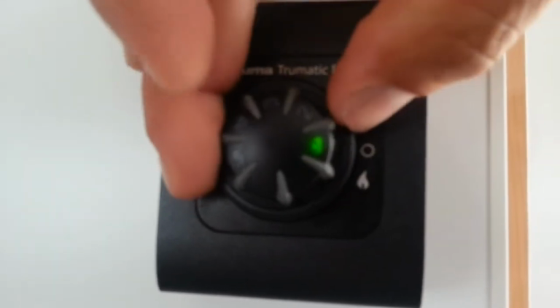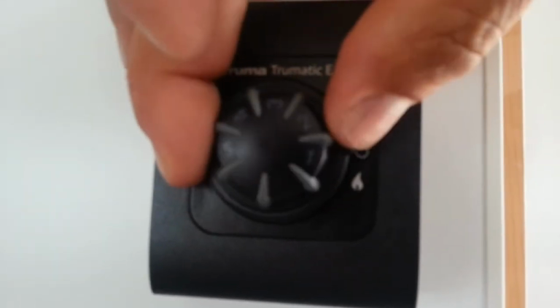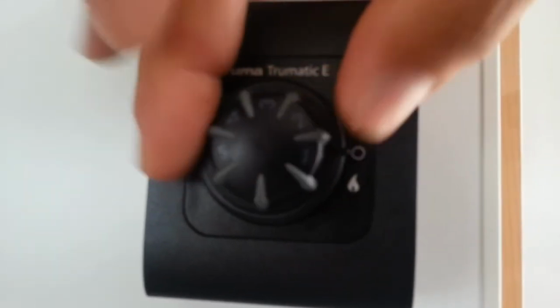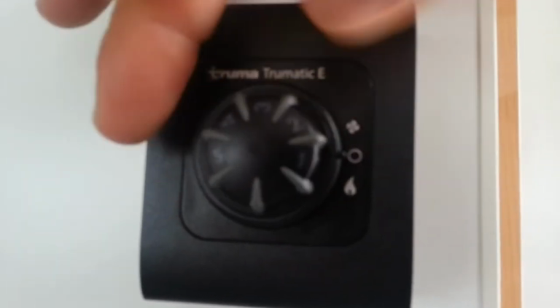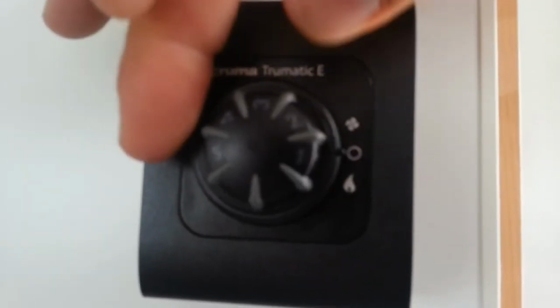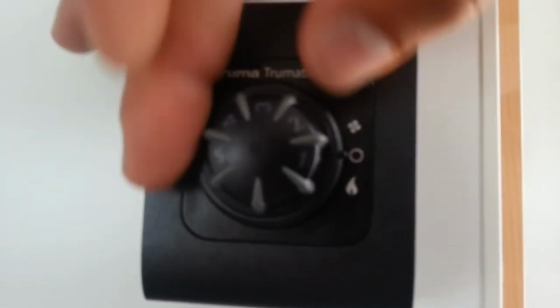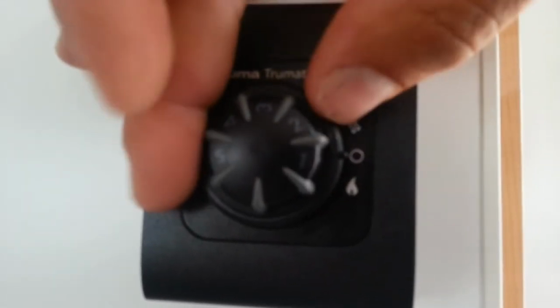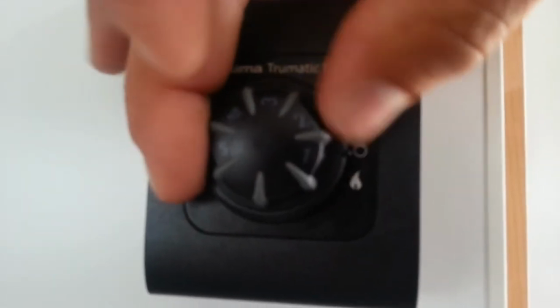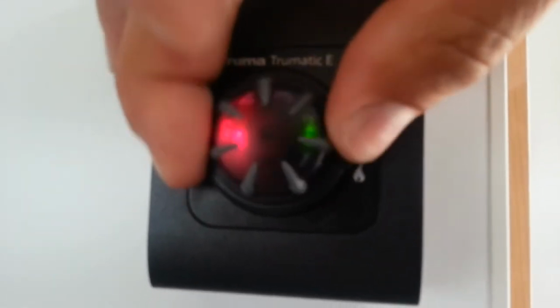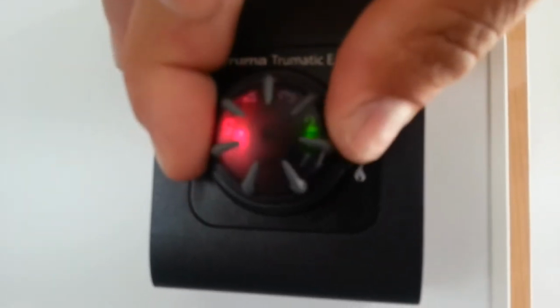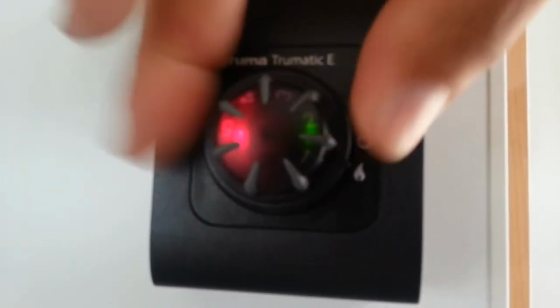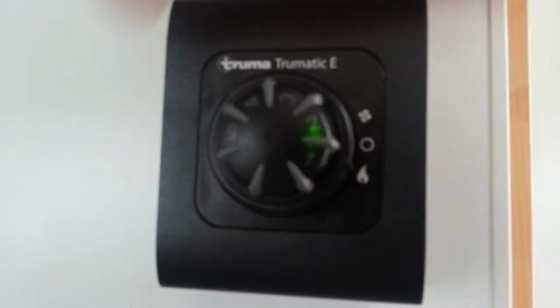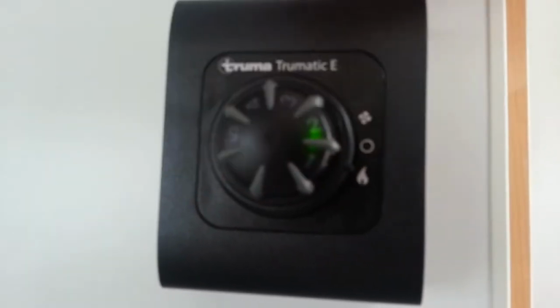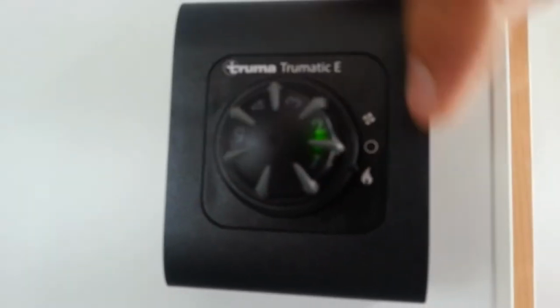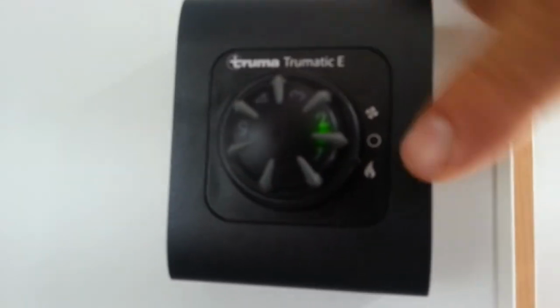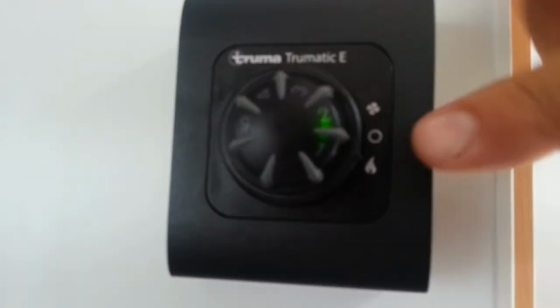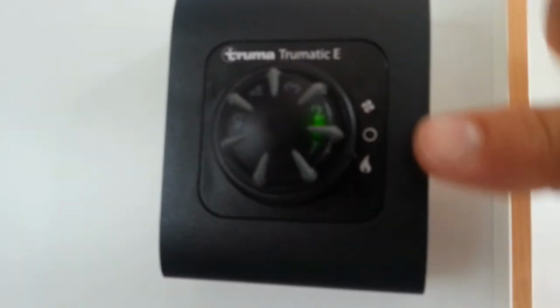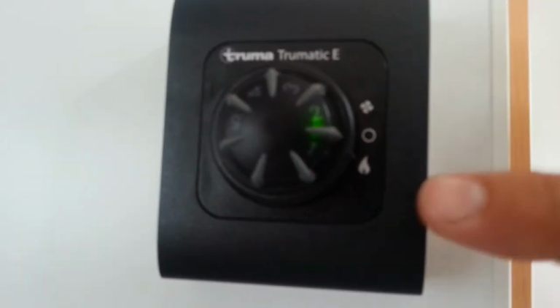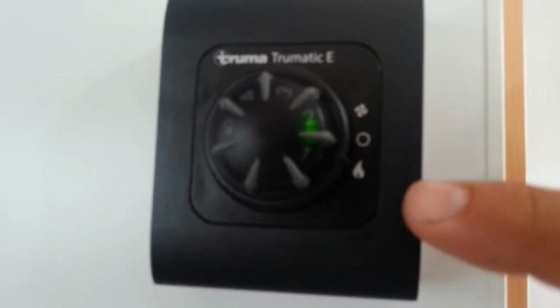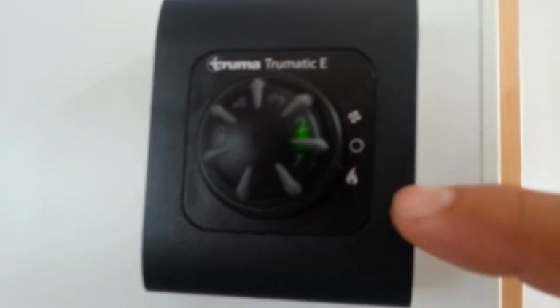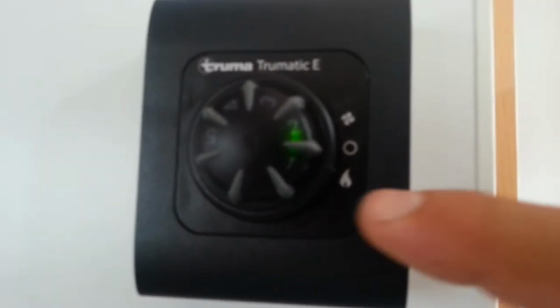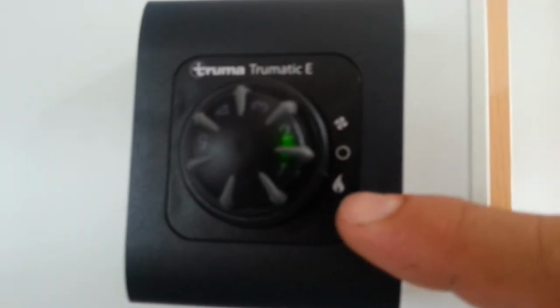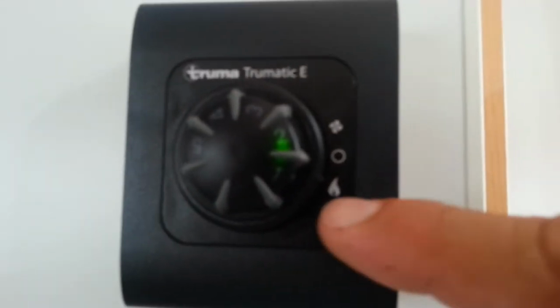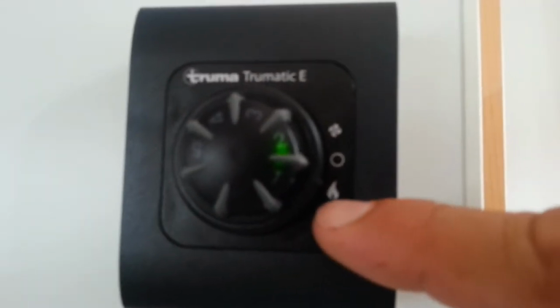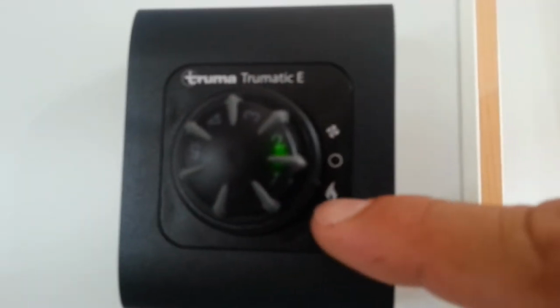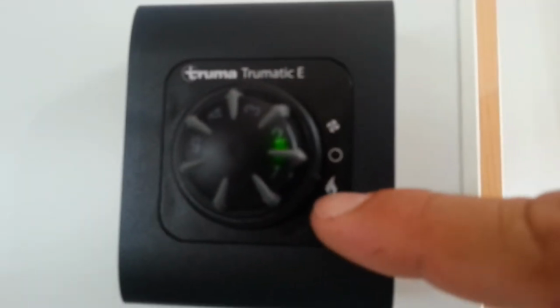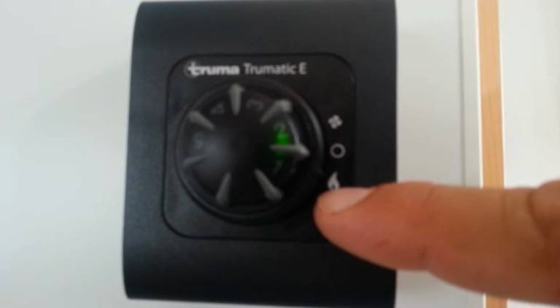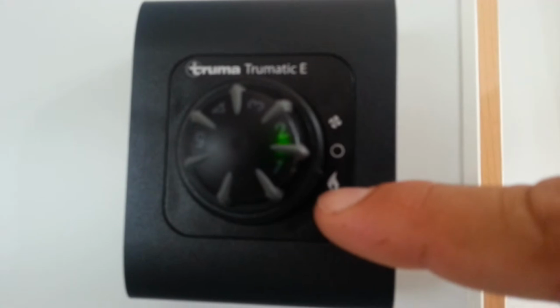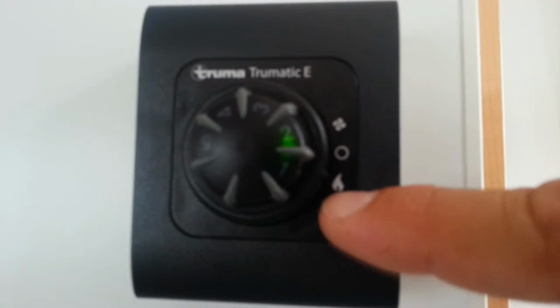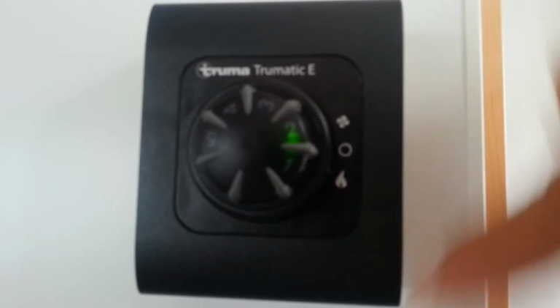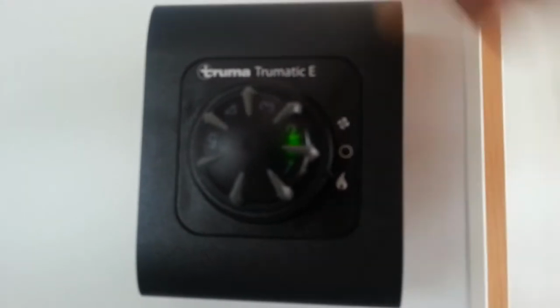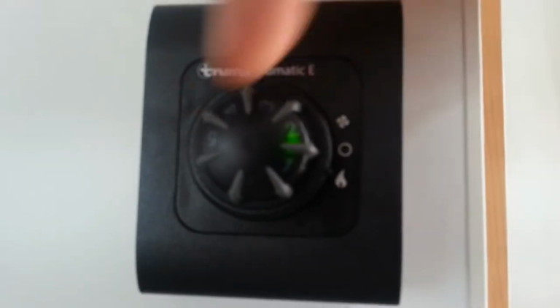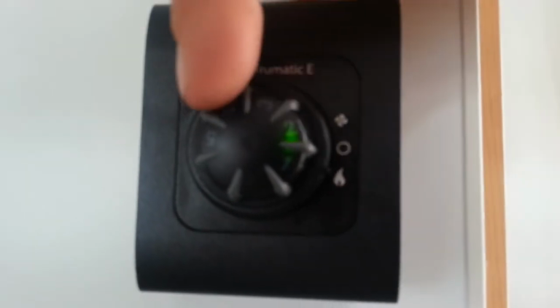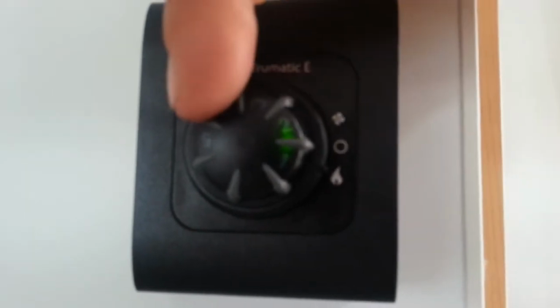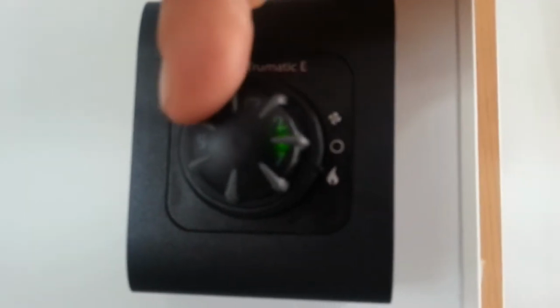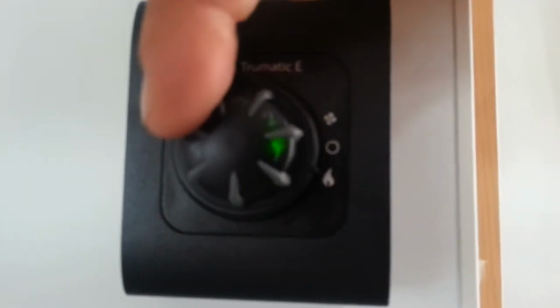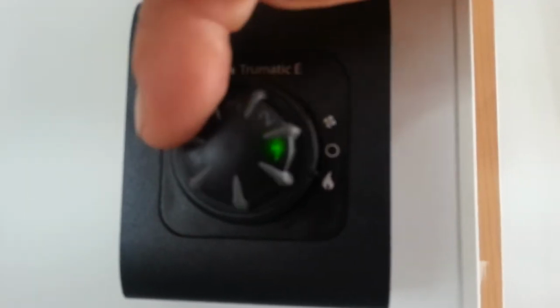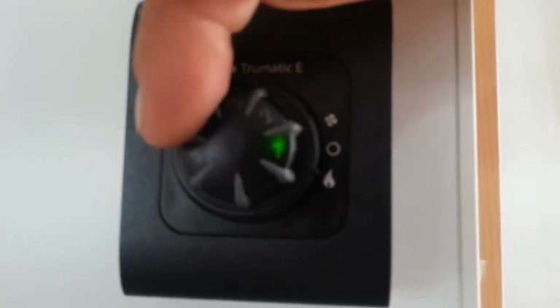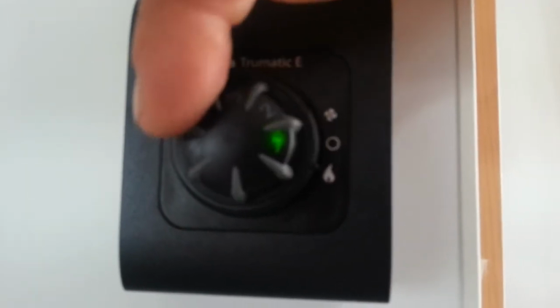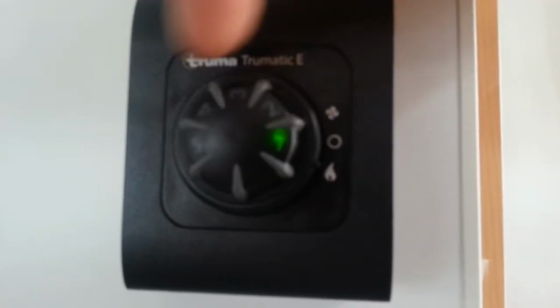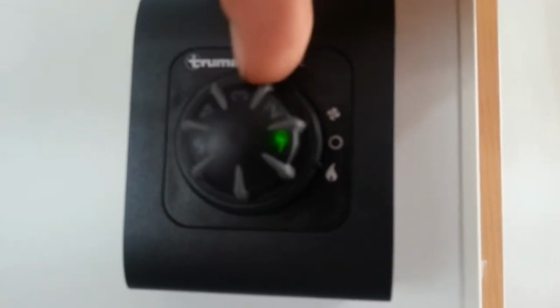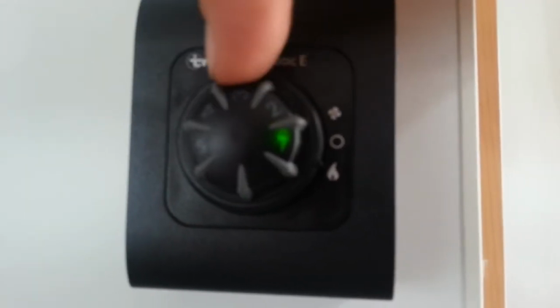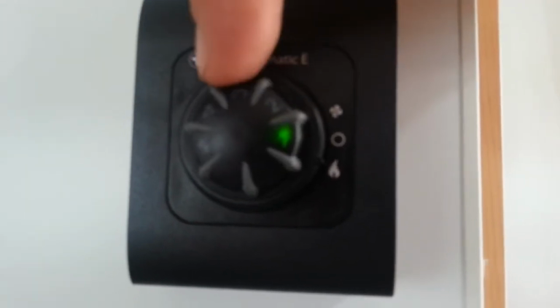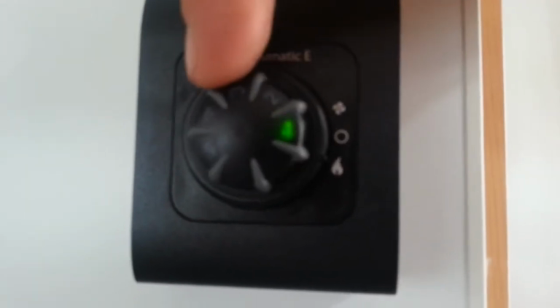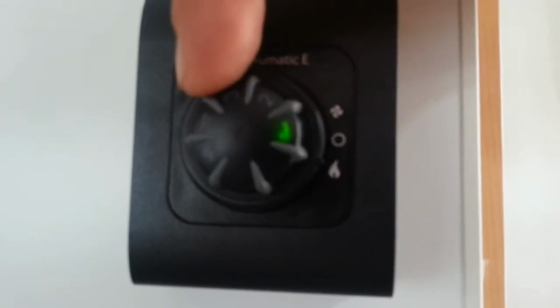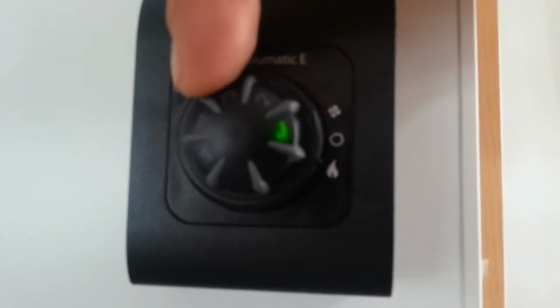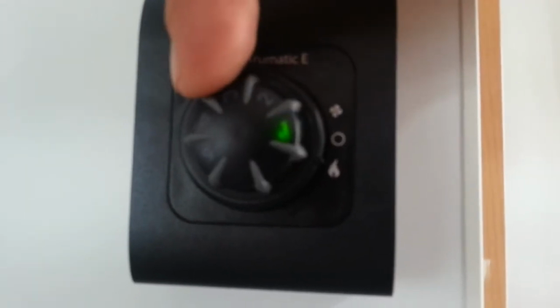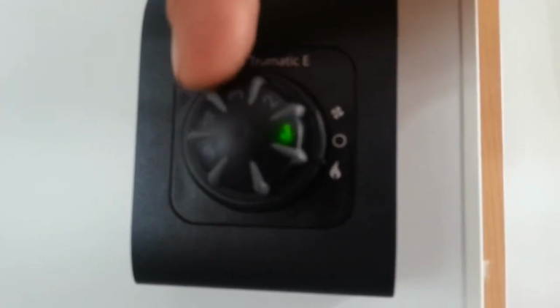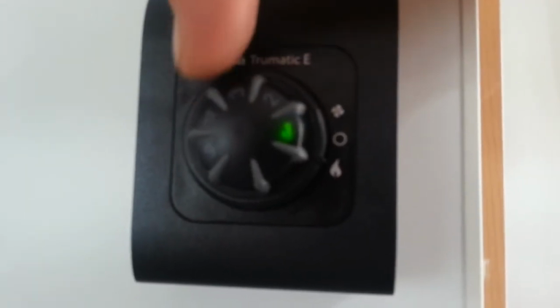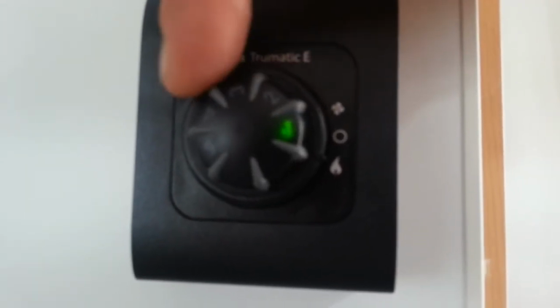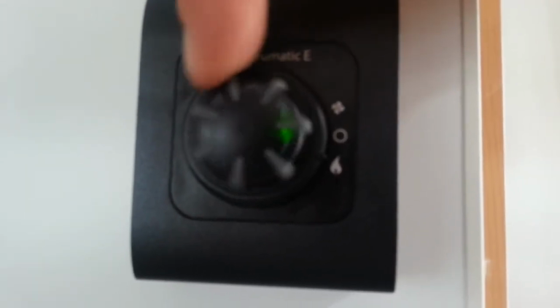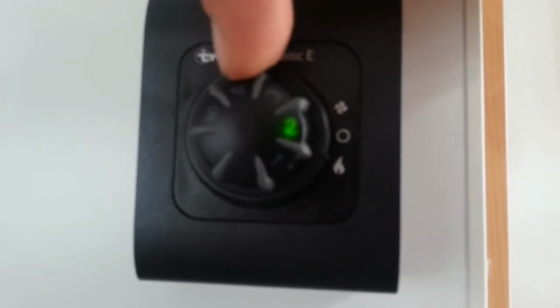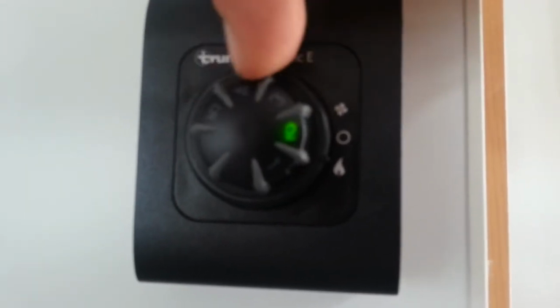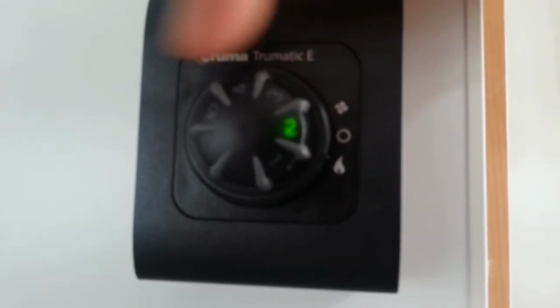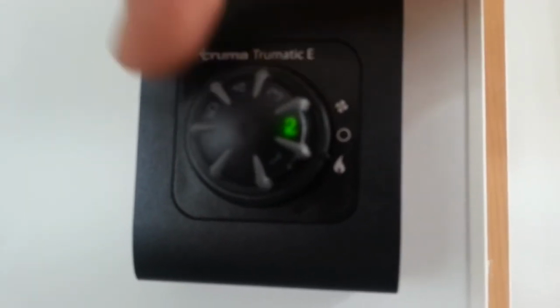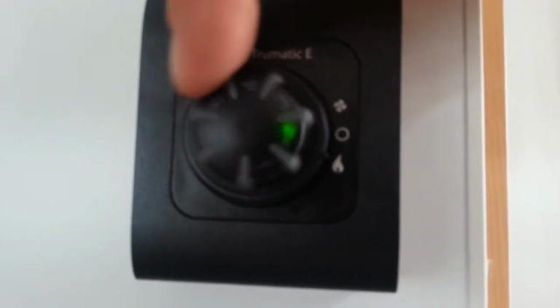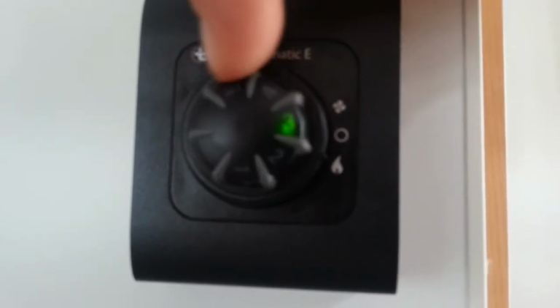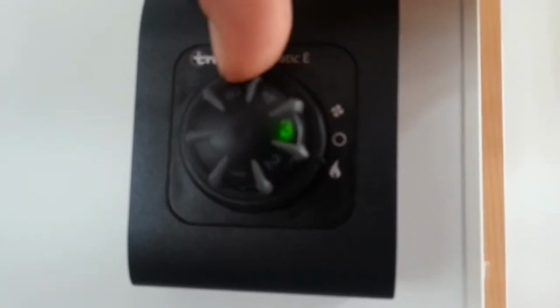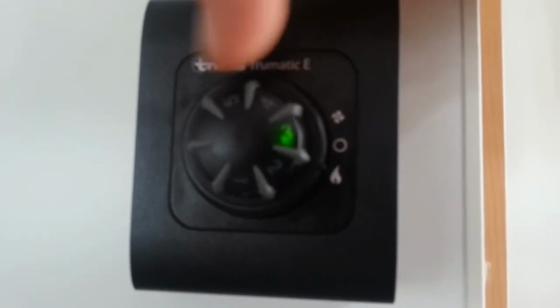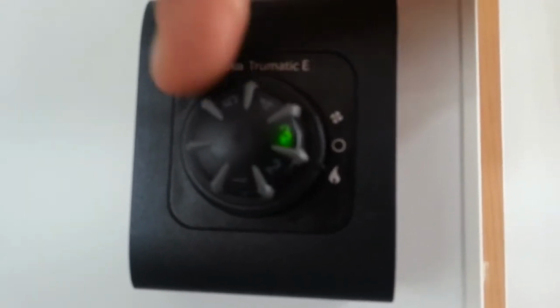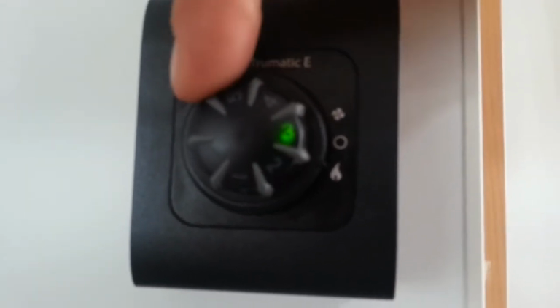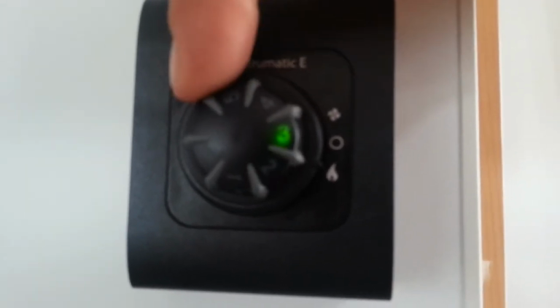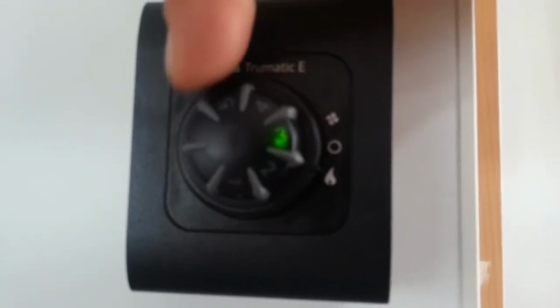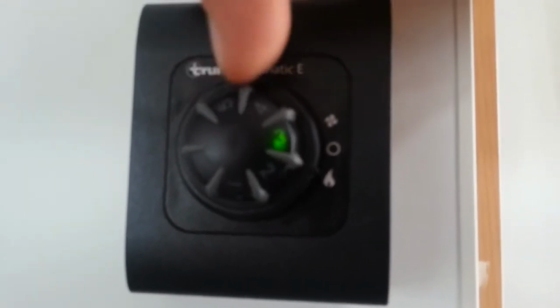Turn it off. If we want to fire it up, we turn it to the flame, and then we turn our fan up and down accordingly.